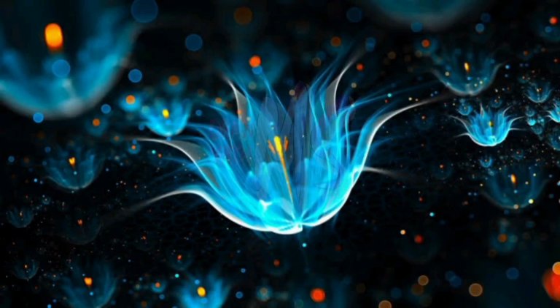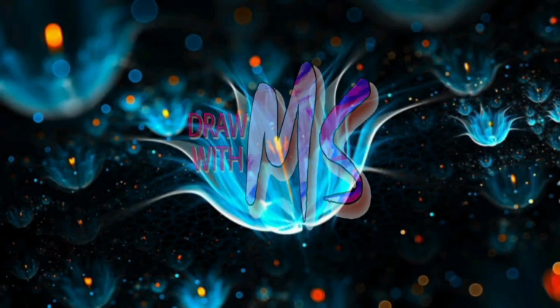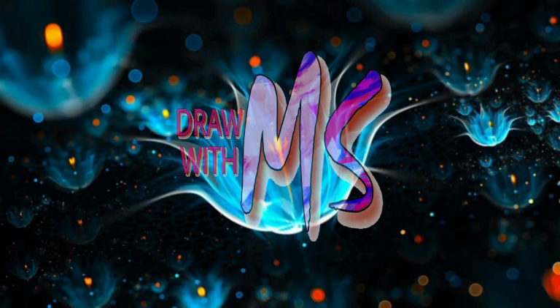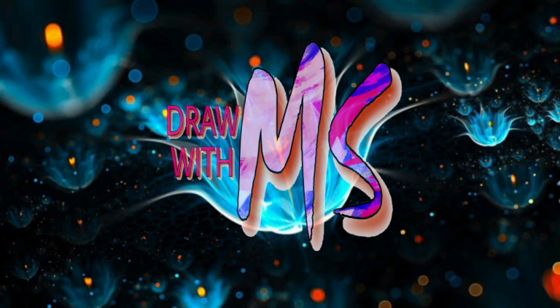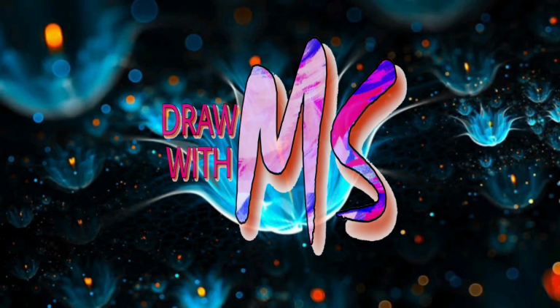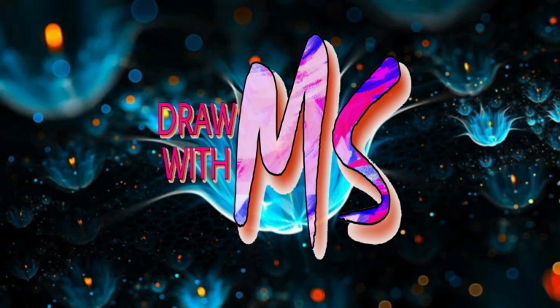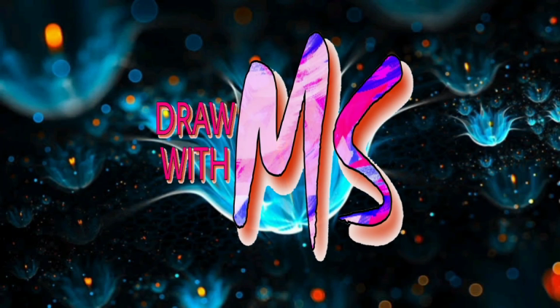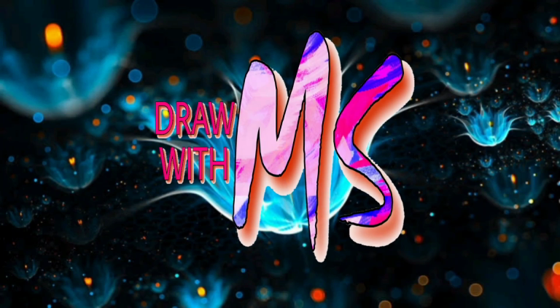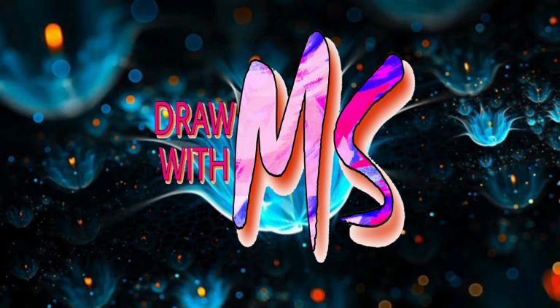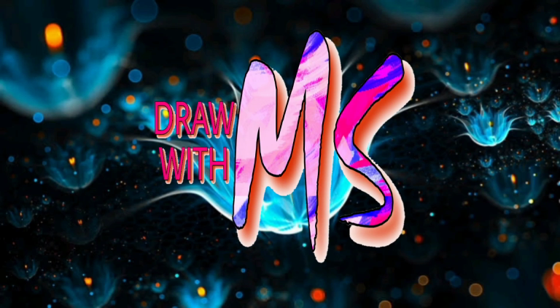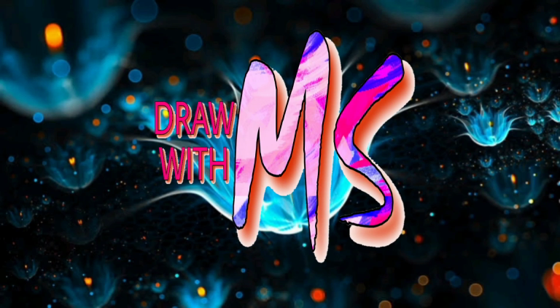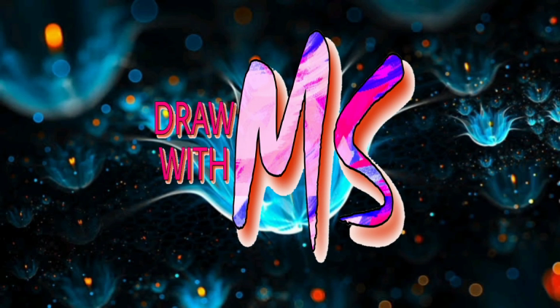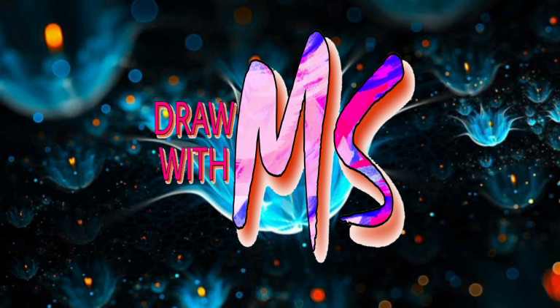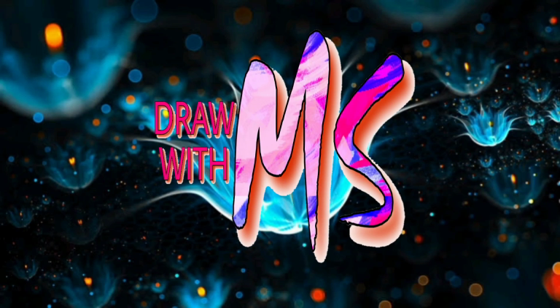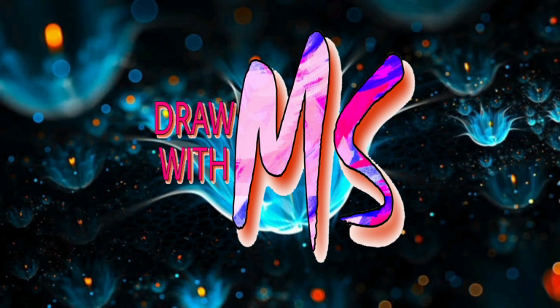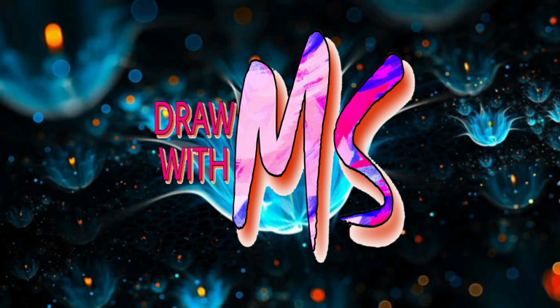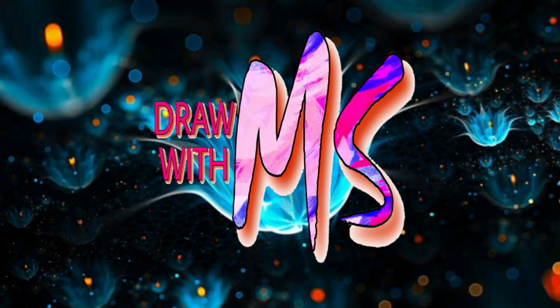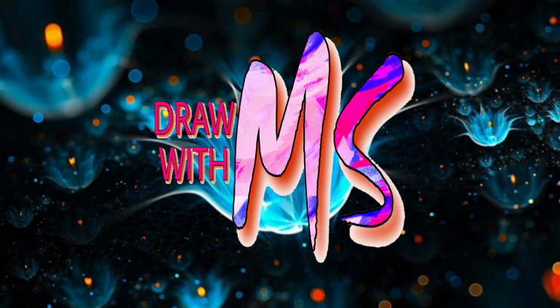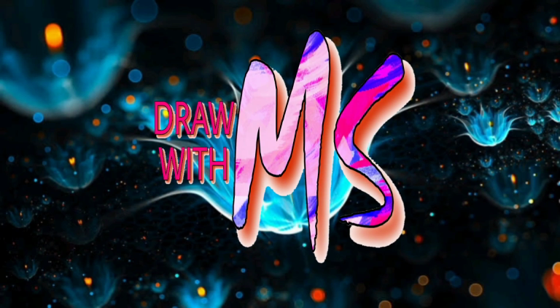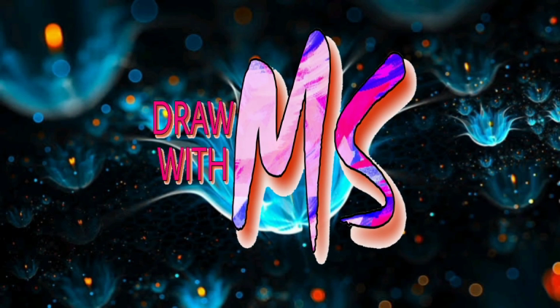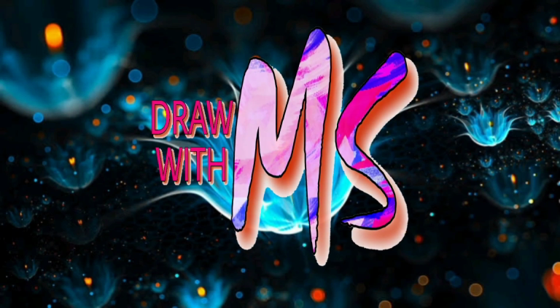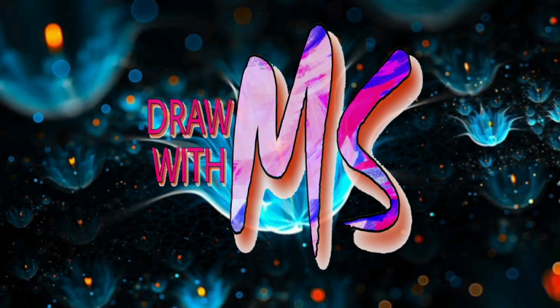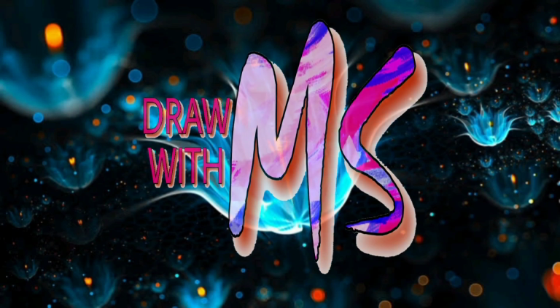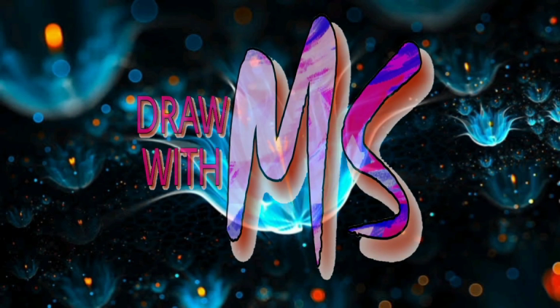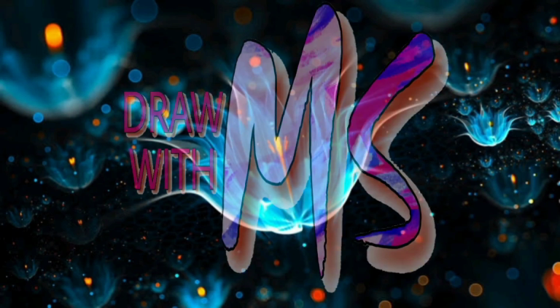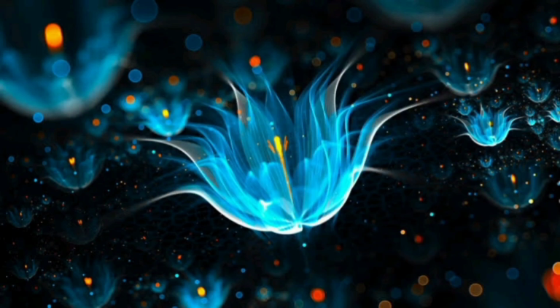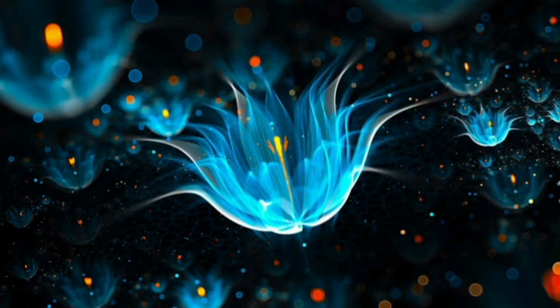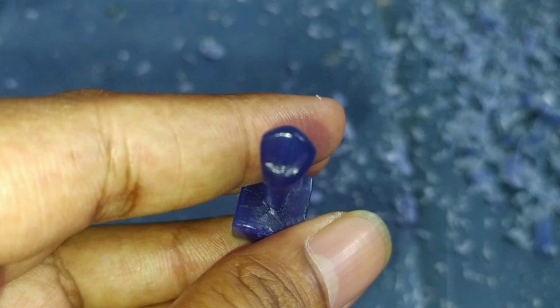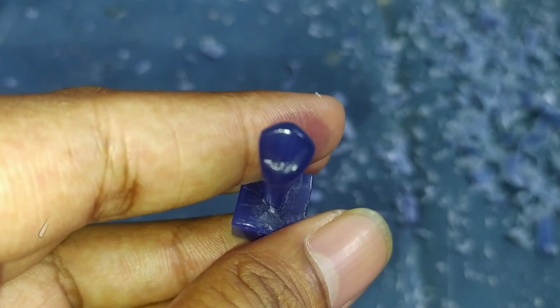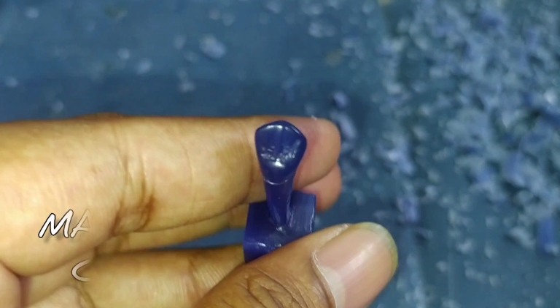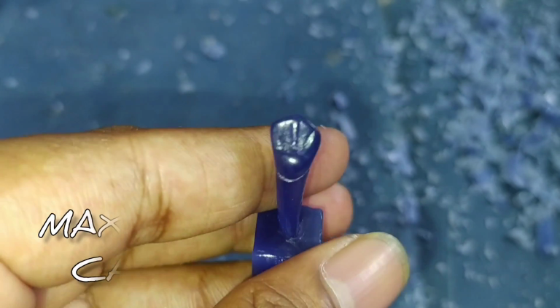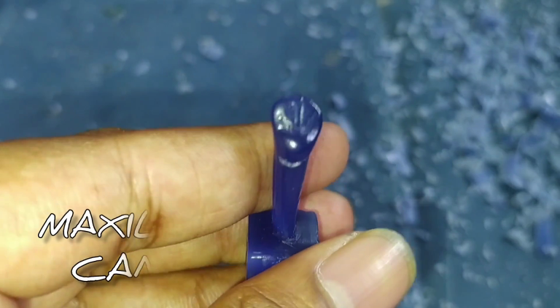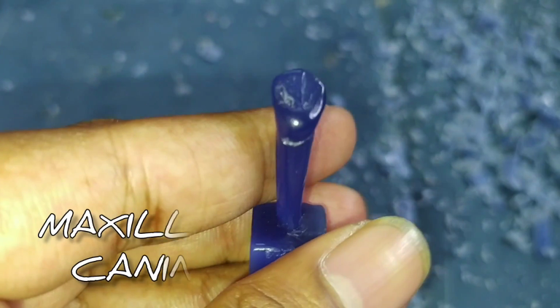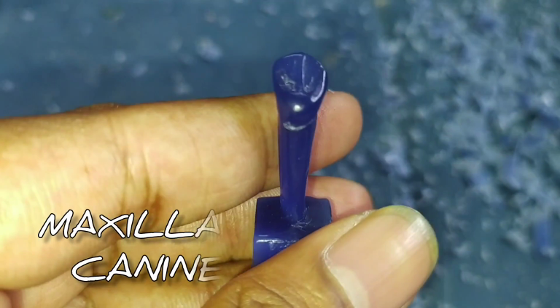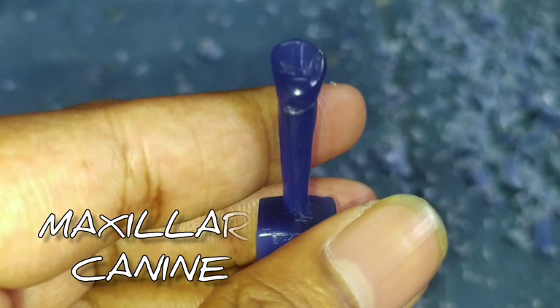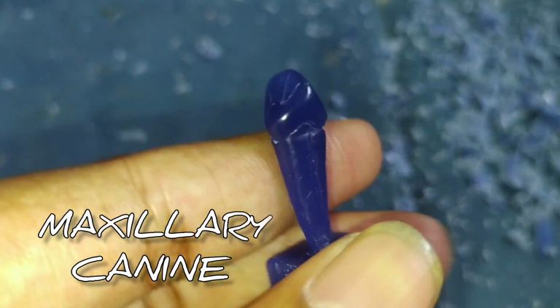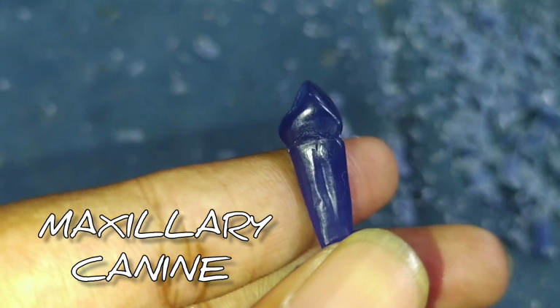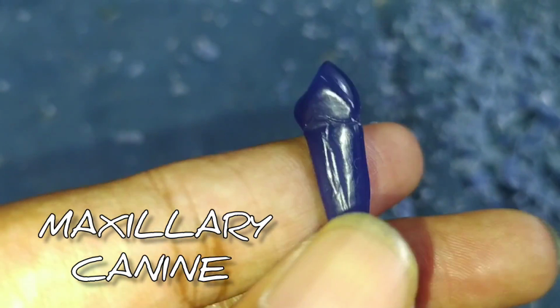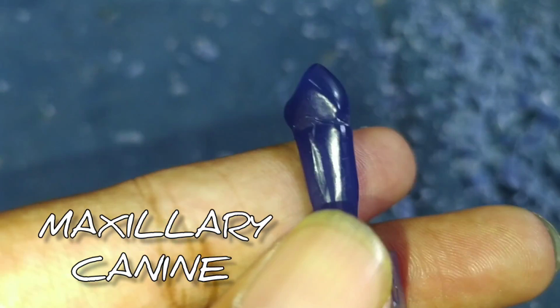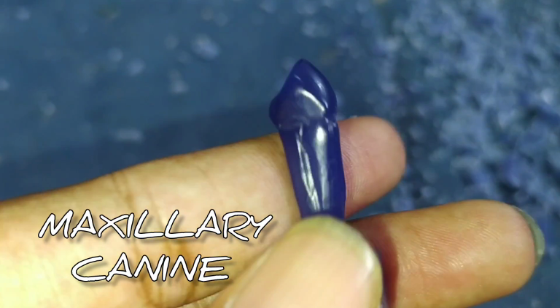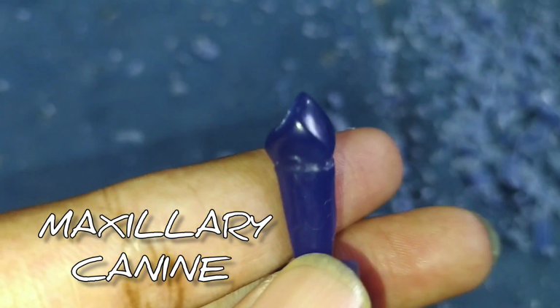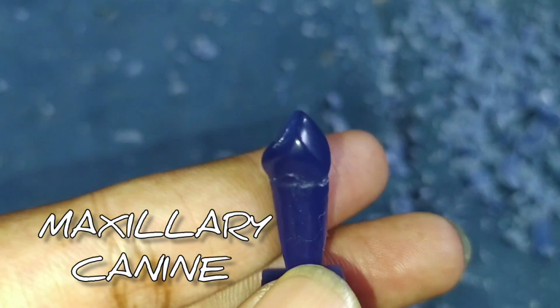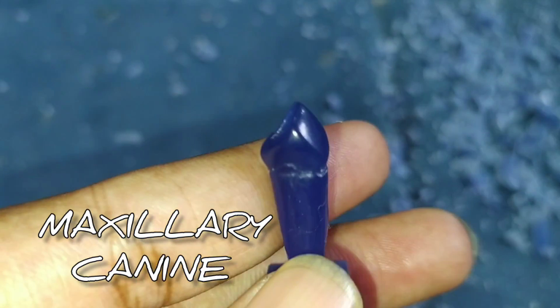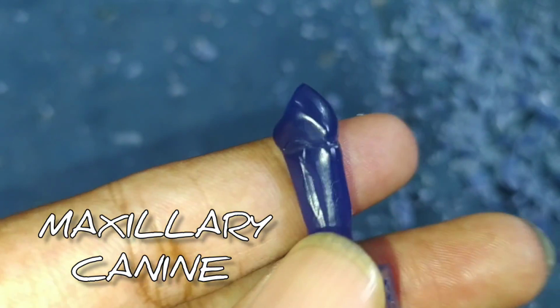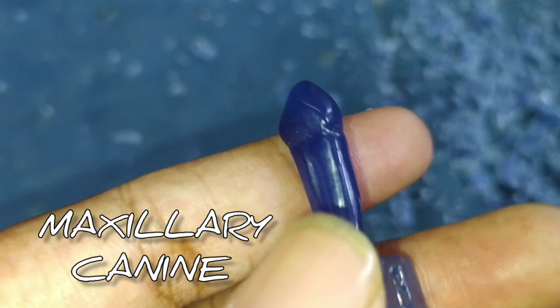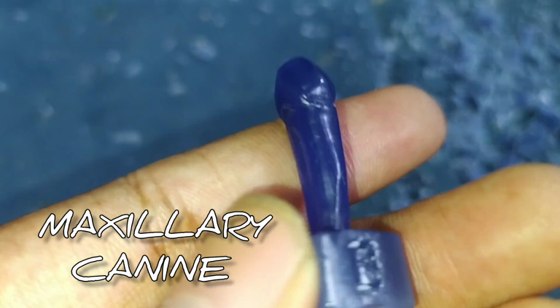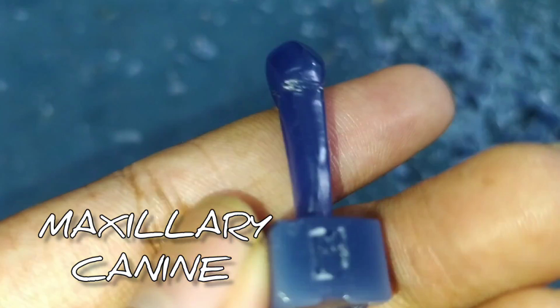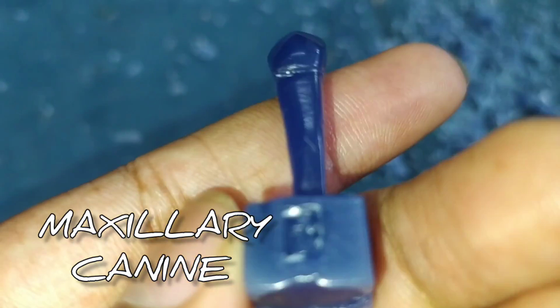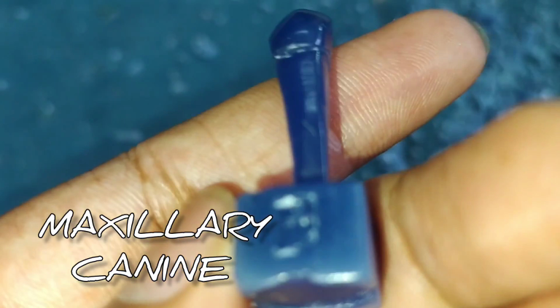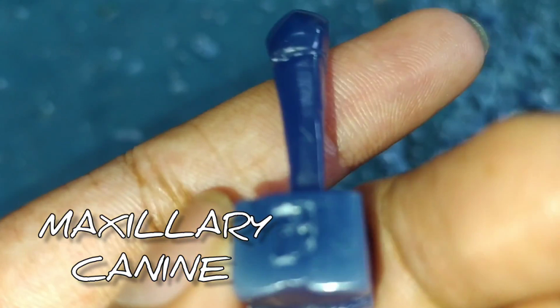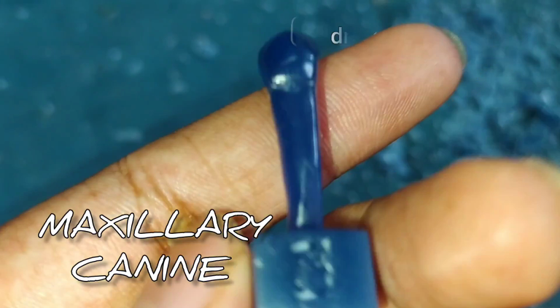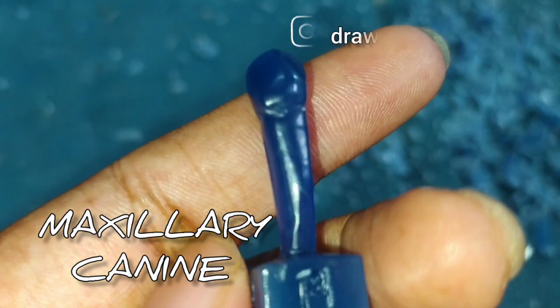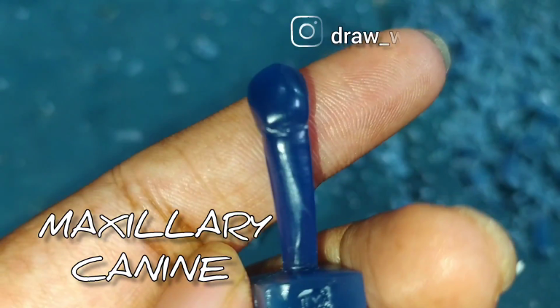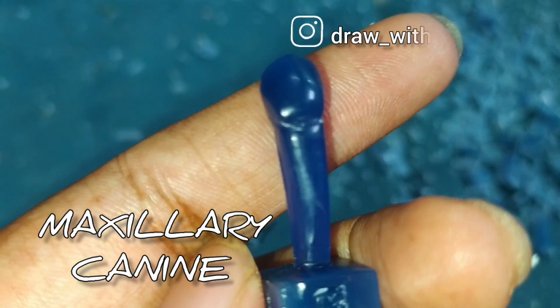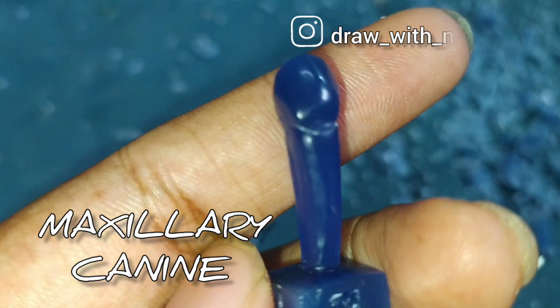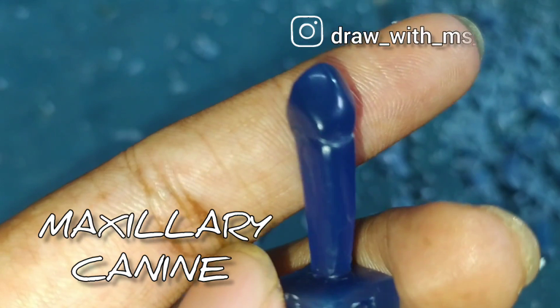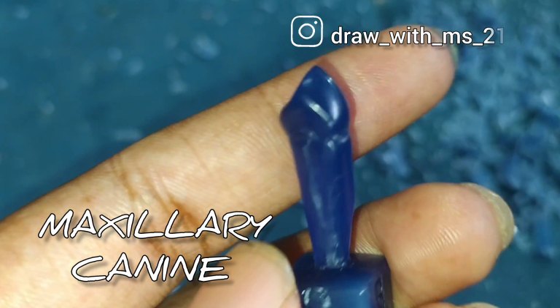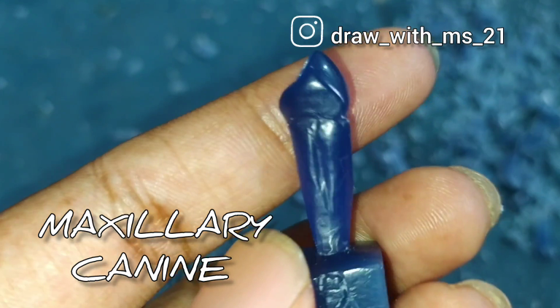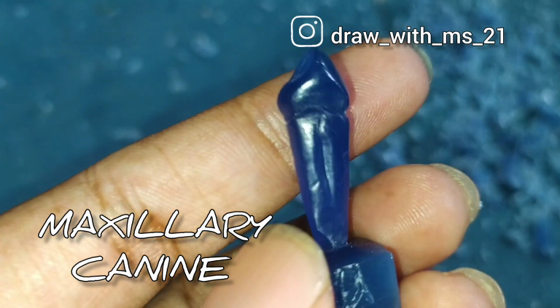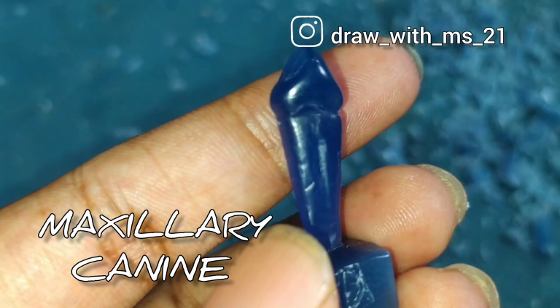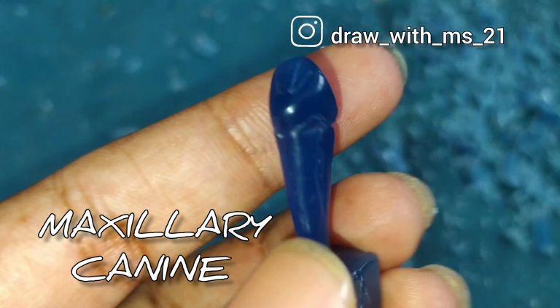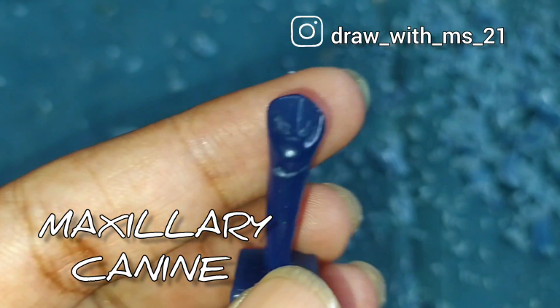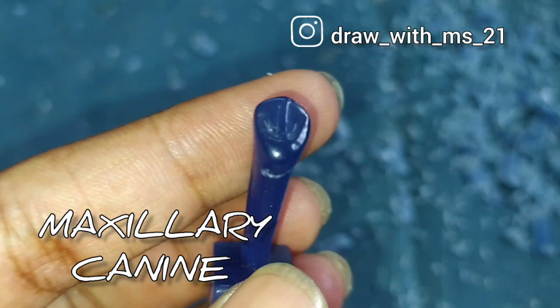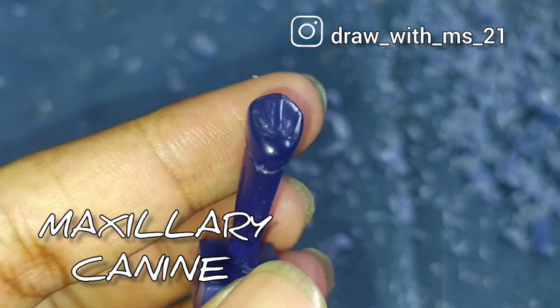Hello everyone, welcome back to my channel. My name is Mahesh and you are watching Draw with MS. In this video we are going to make a maxillary canine.